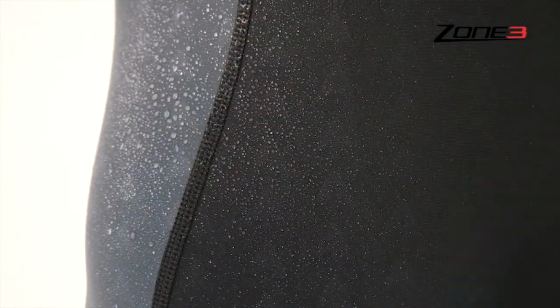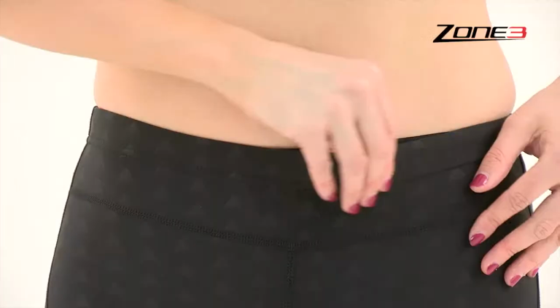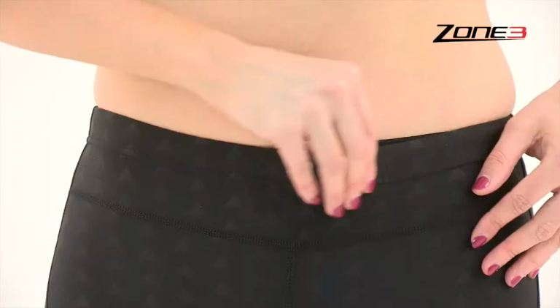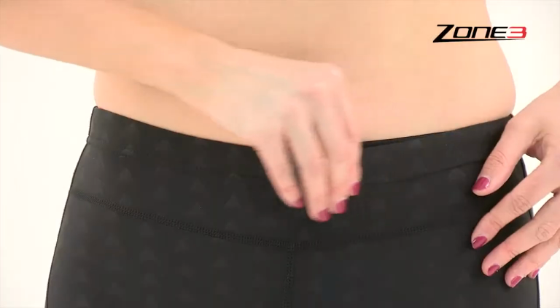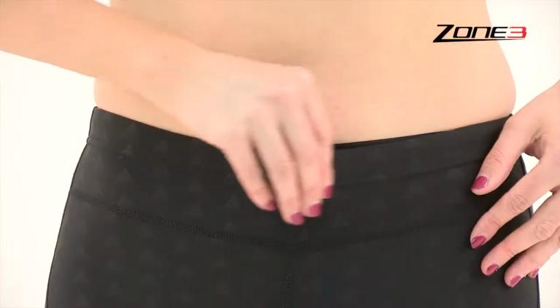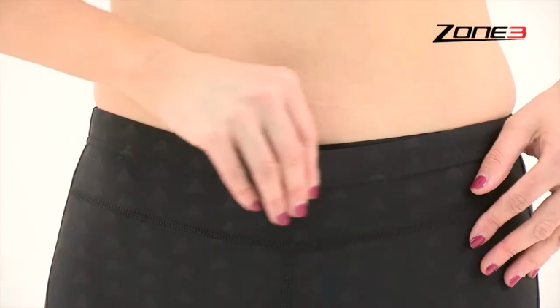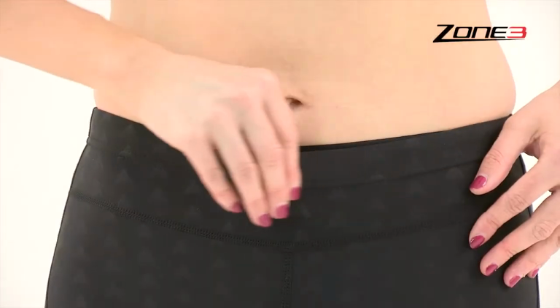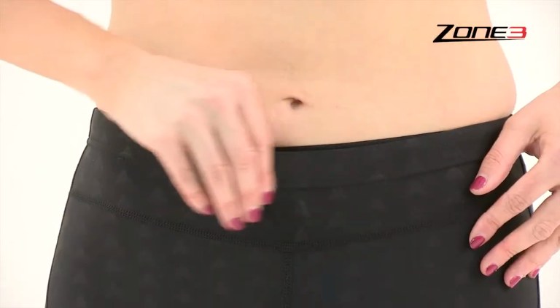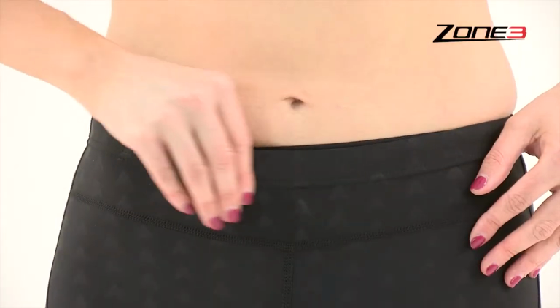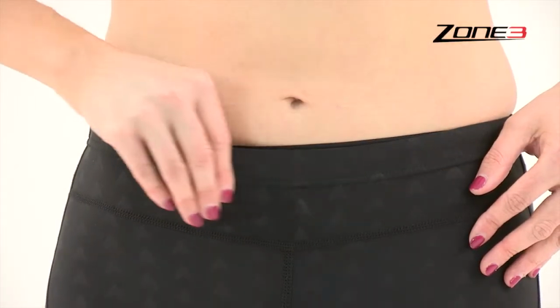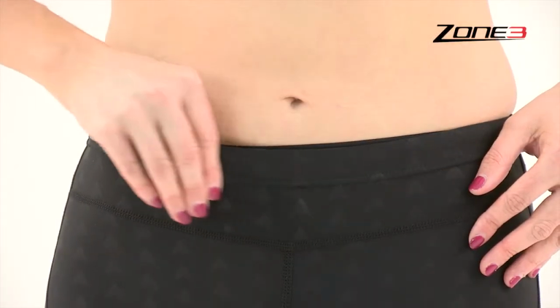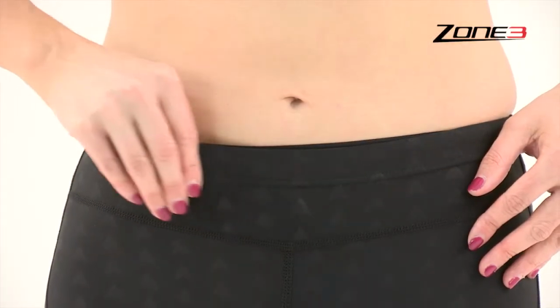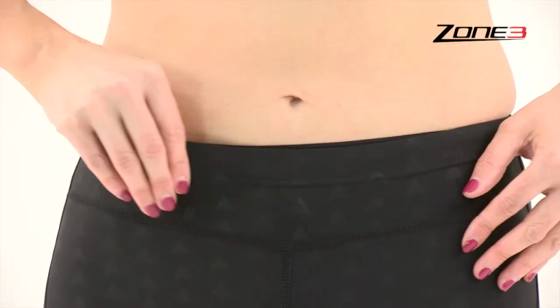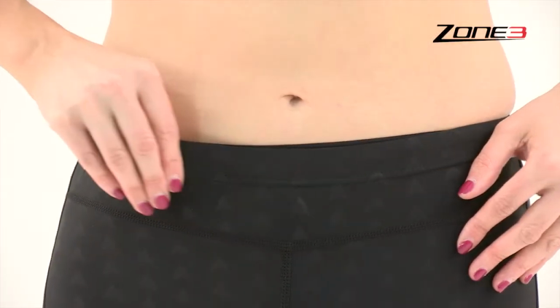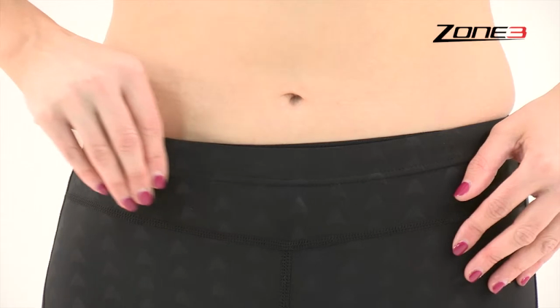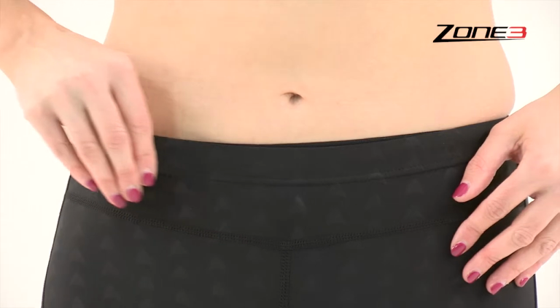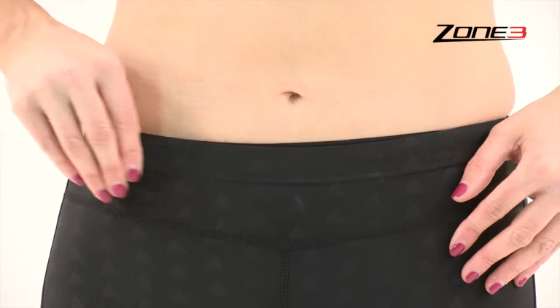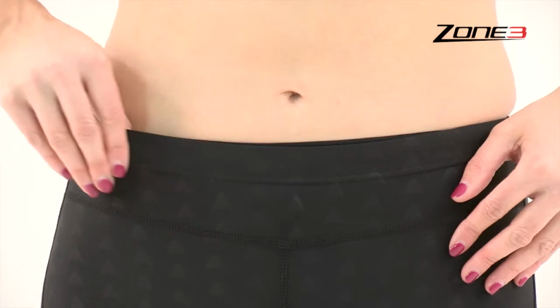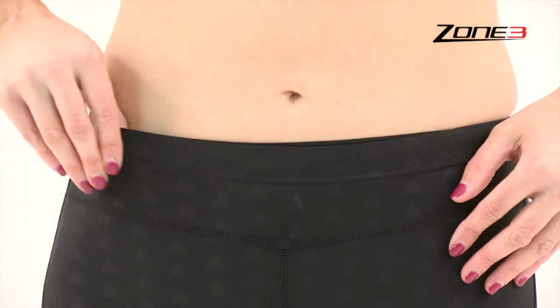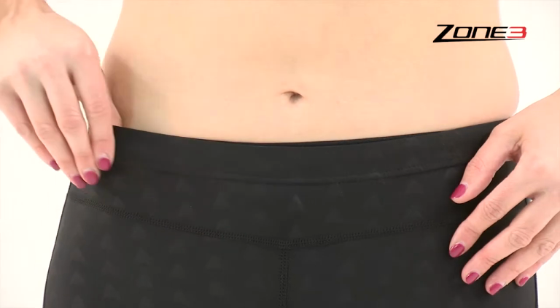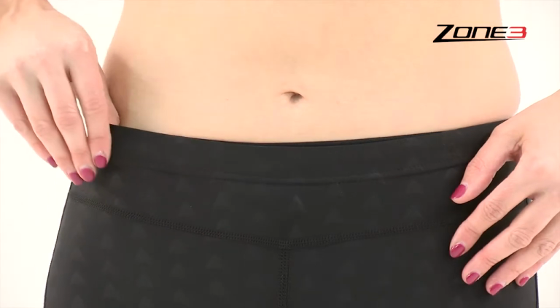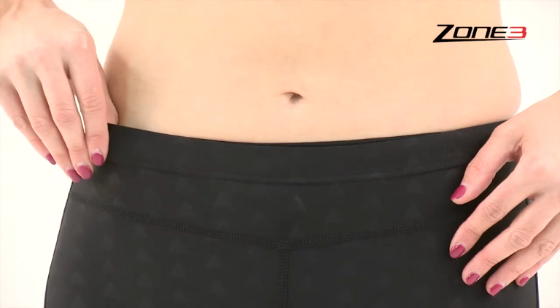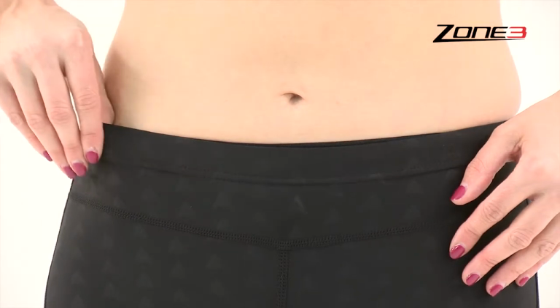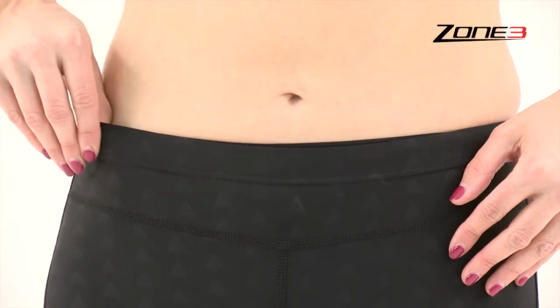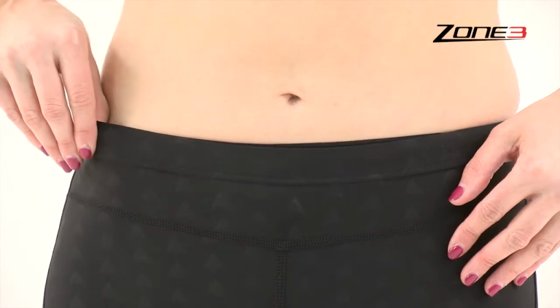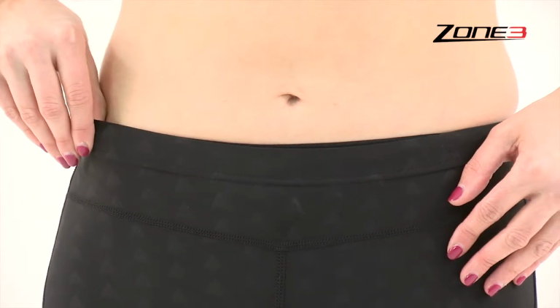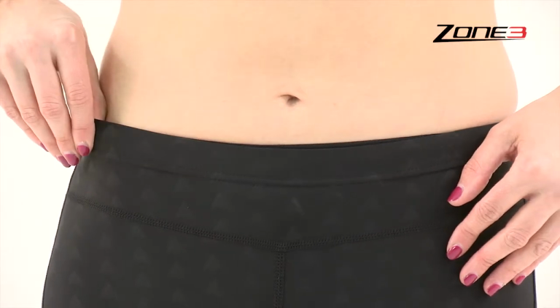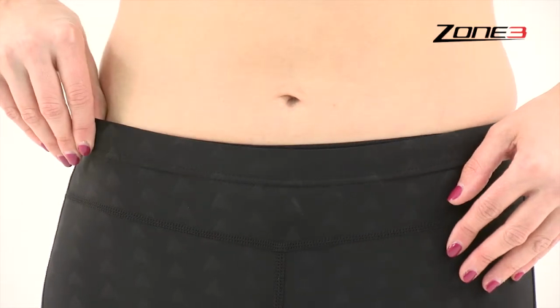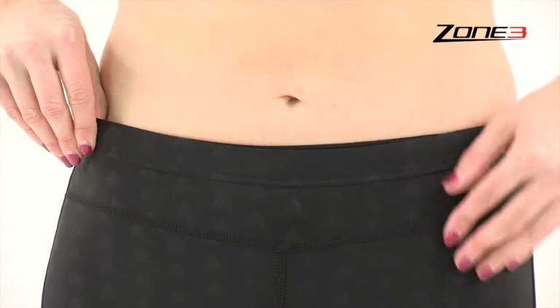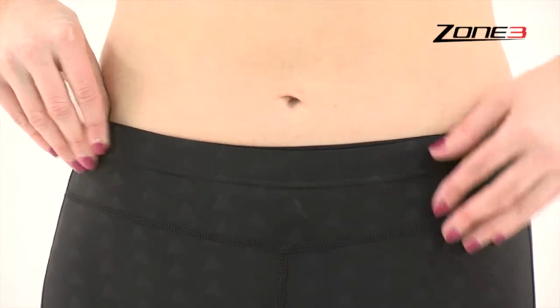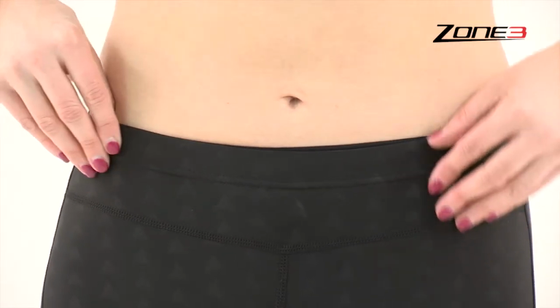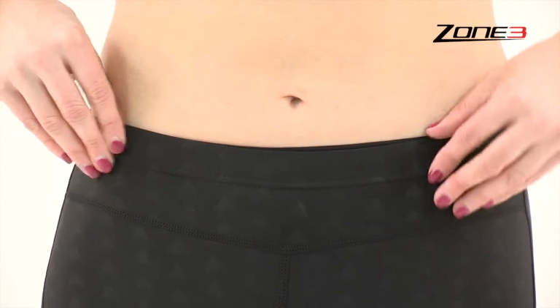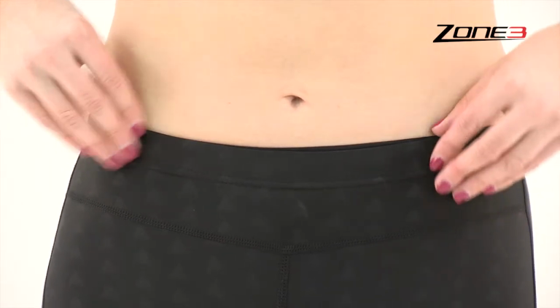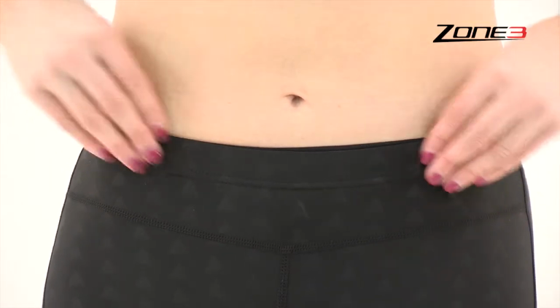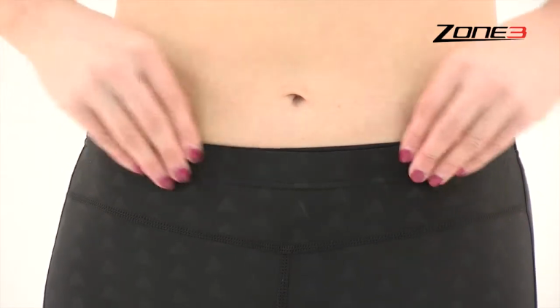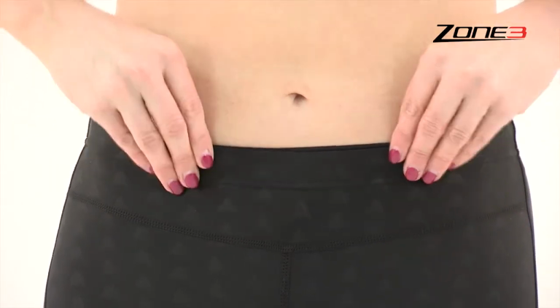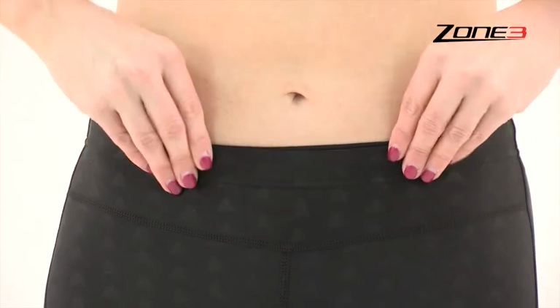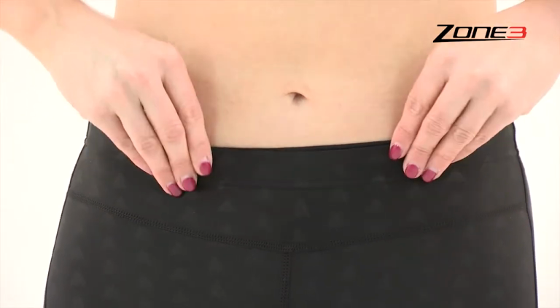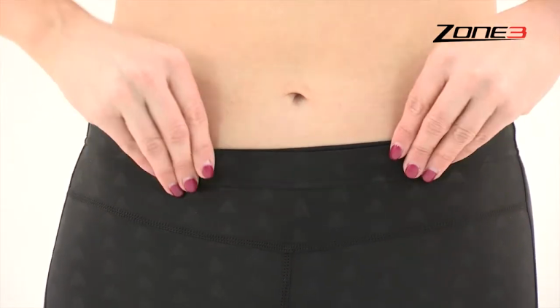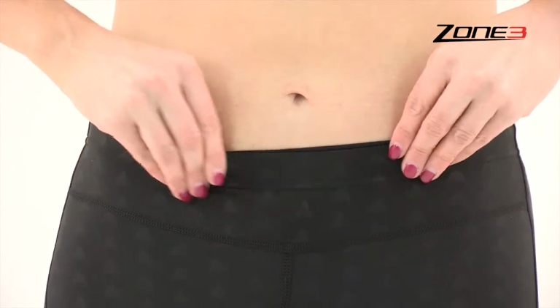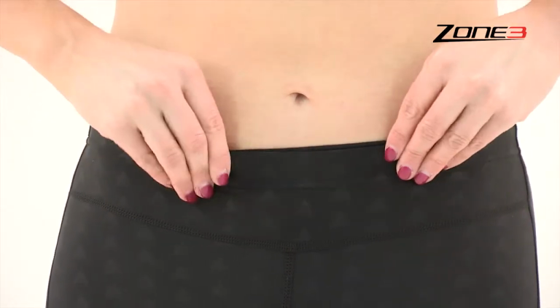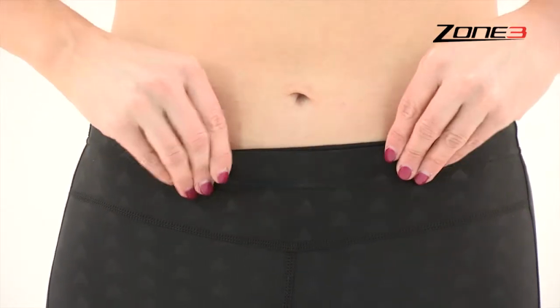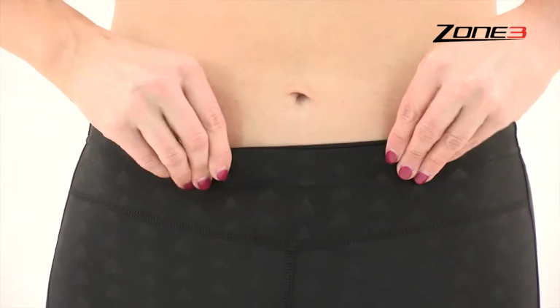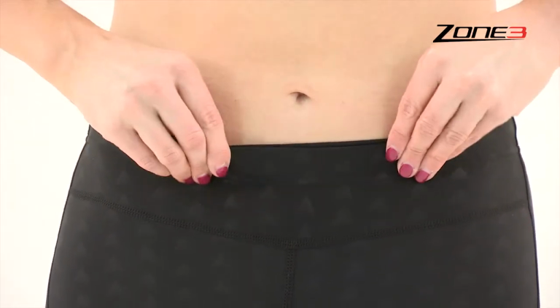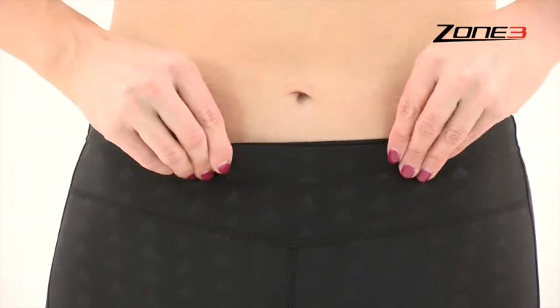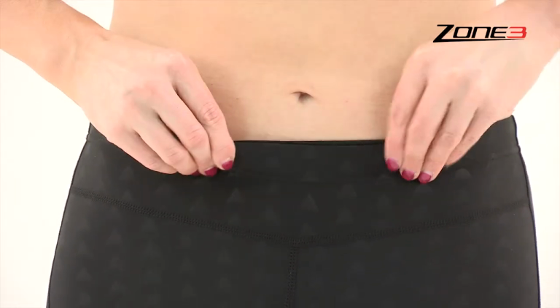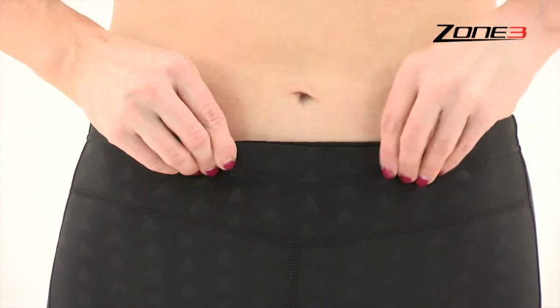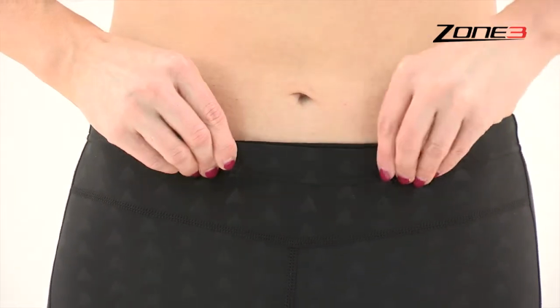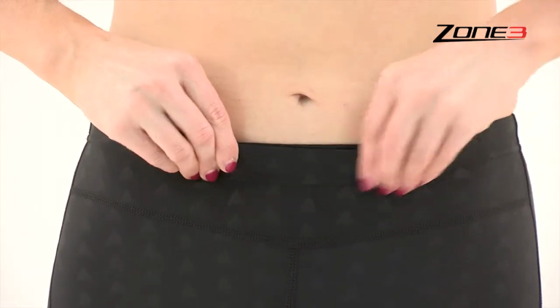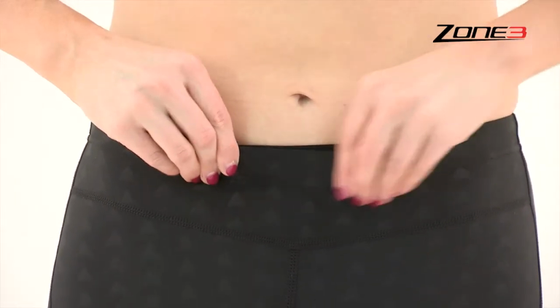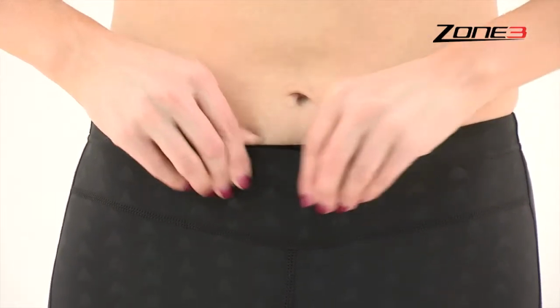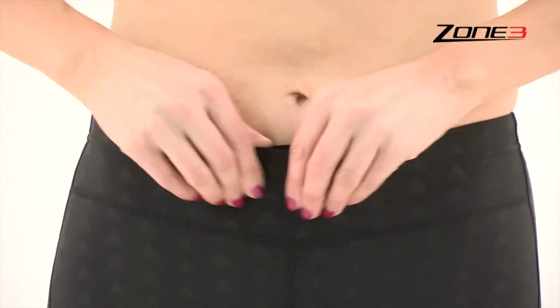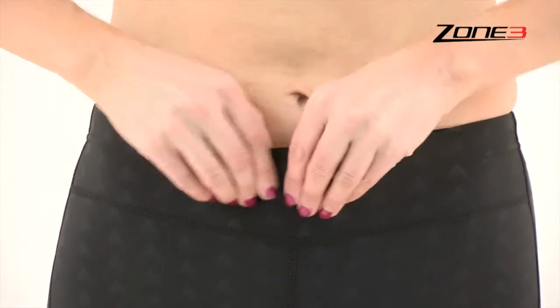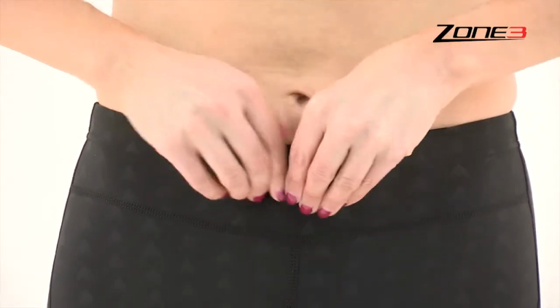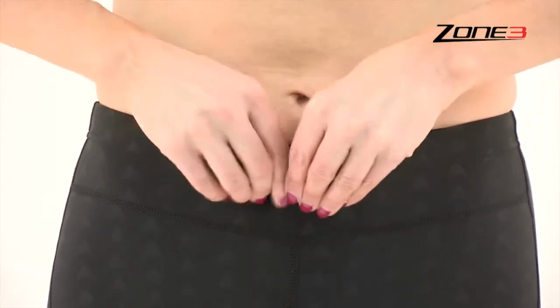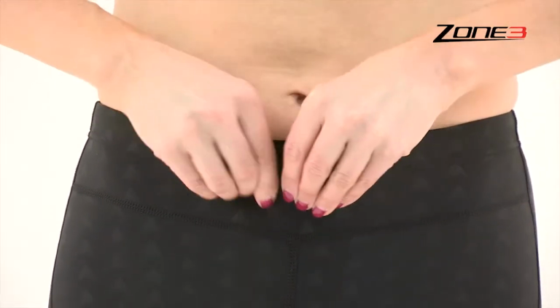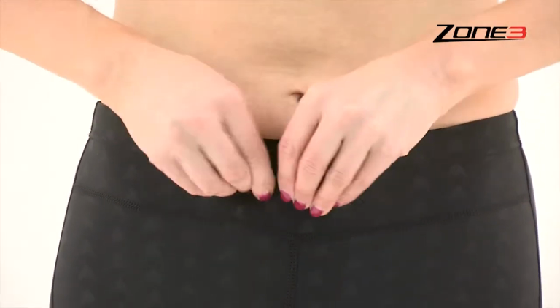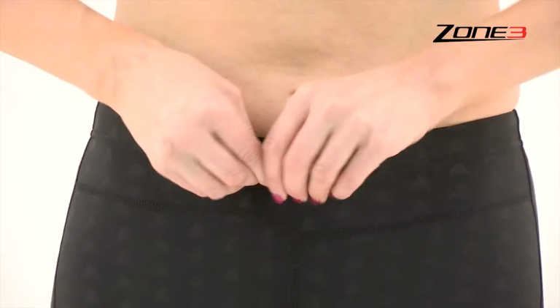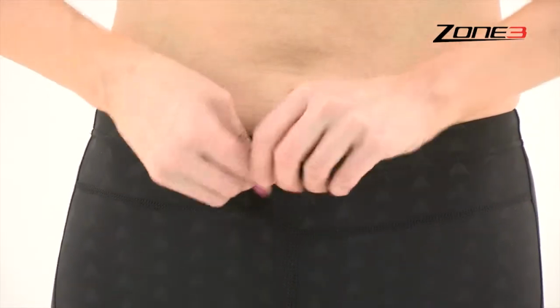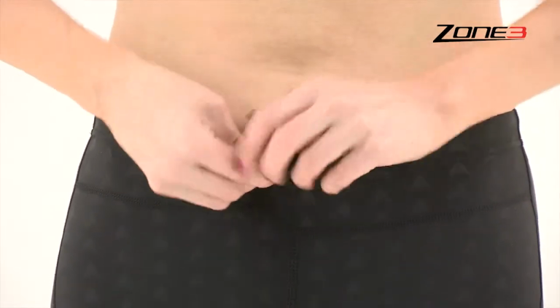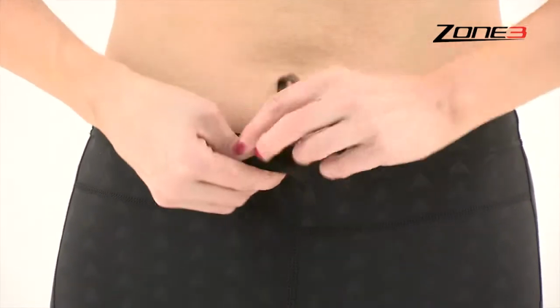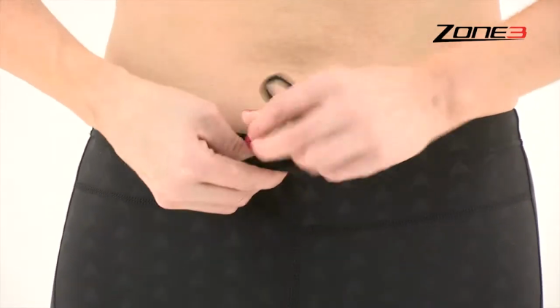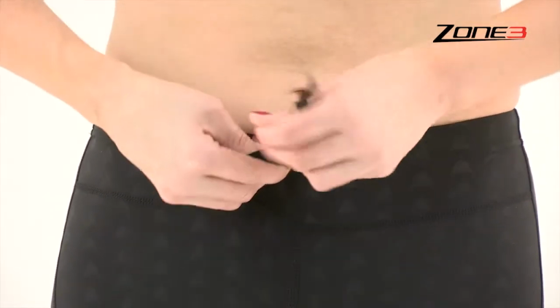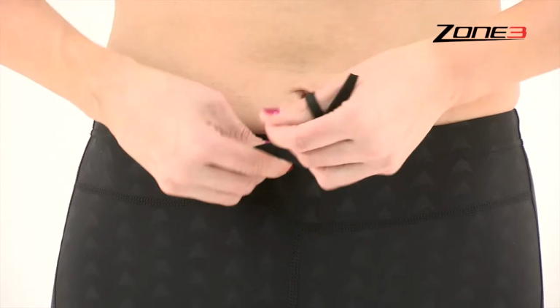The waistband is designed to fit comfortably around the hips and there is a thin drawstring cord to enable a tighter or looser fit.